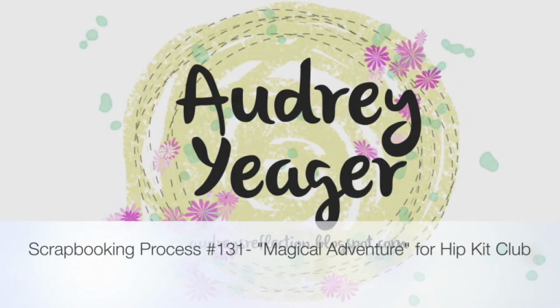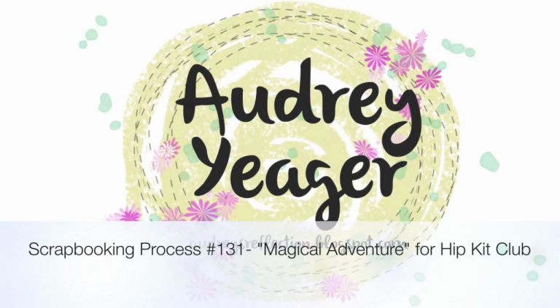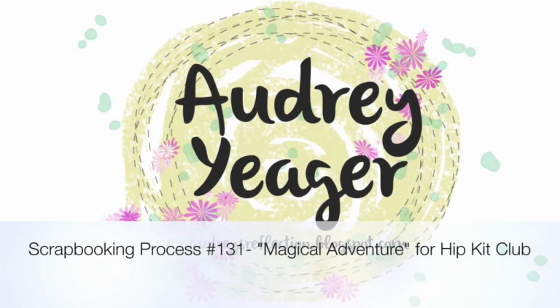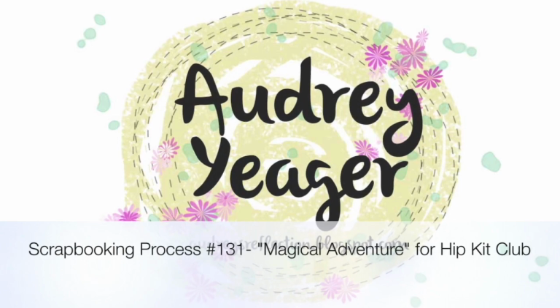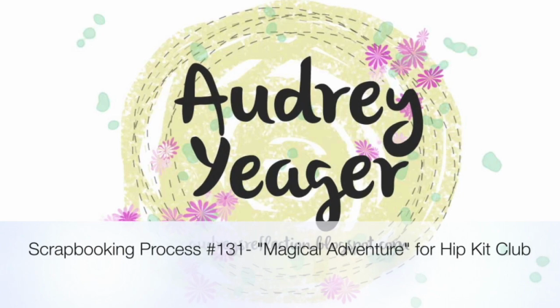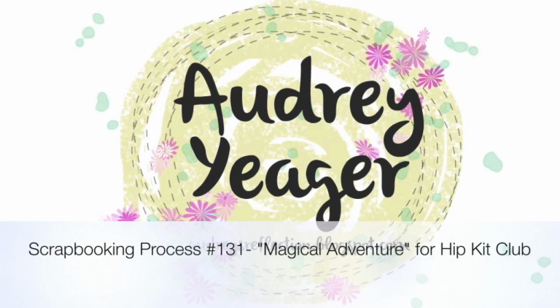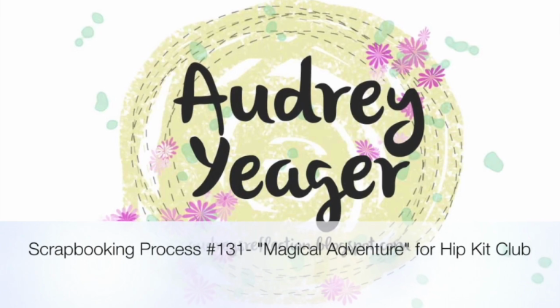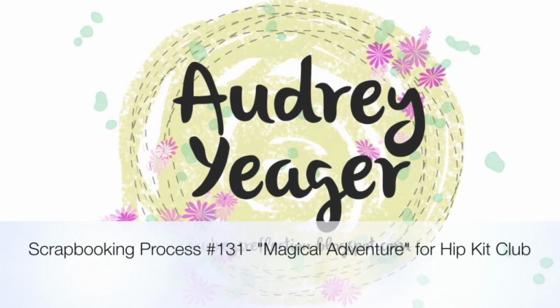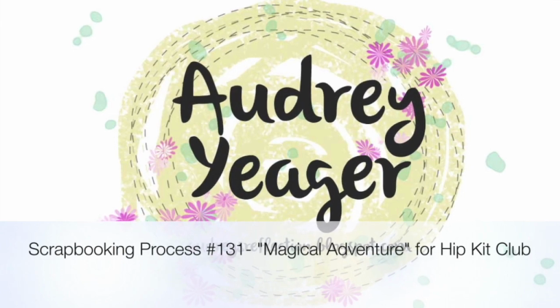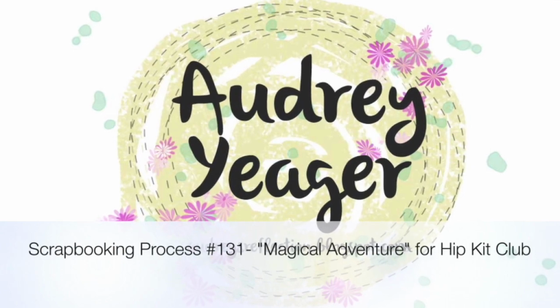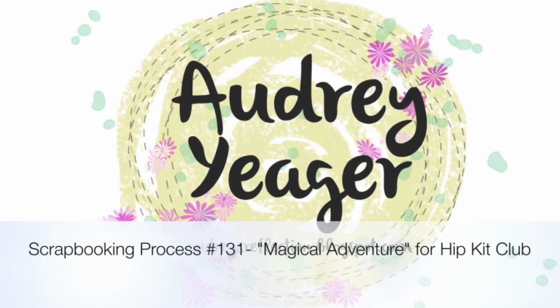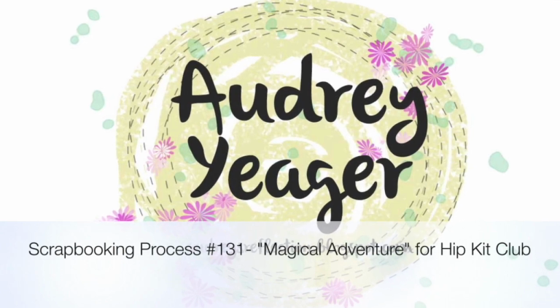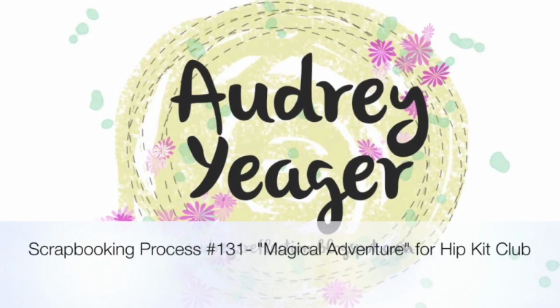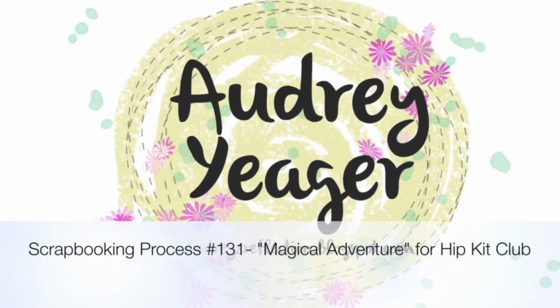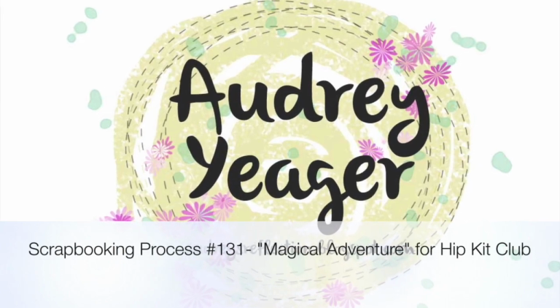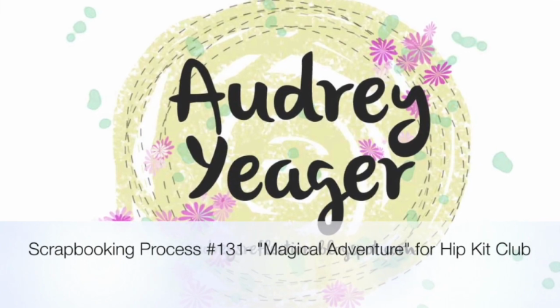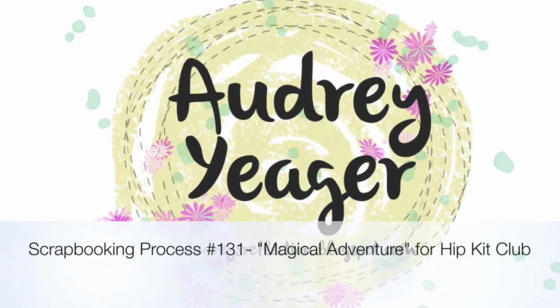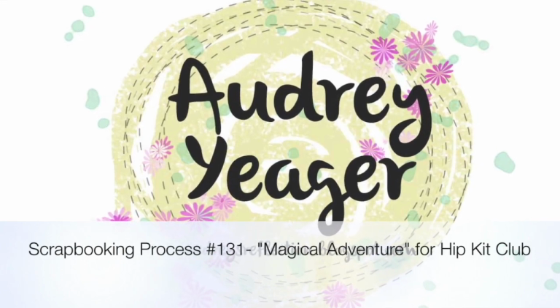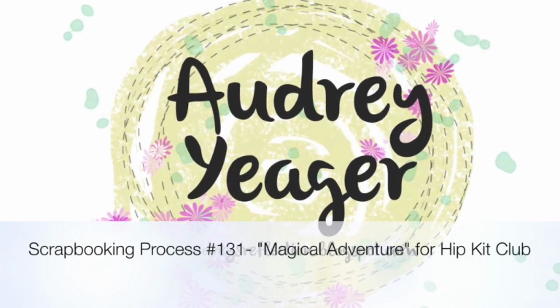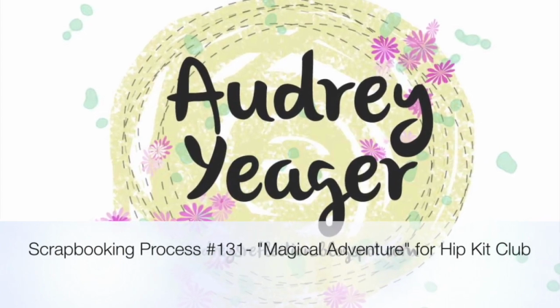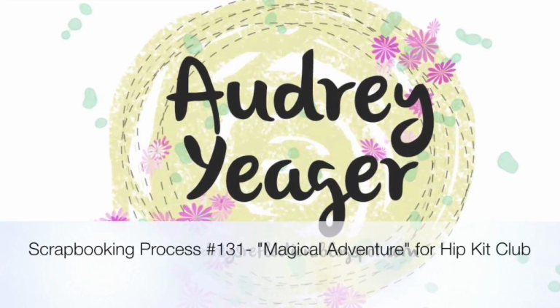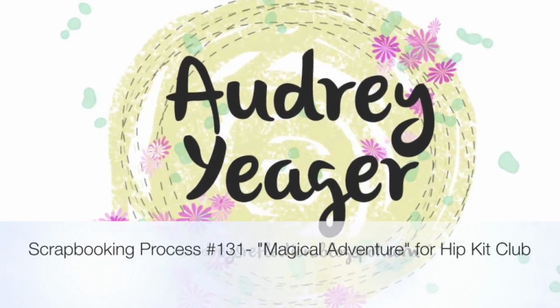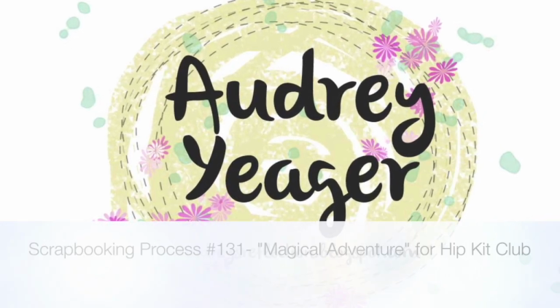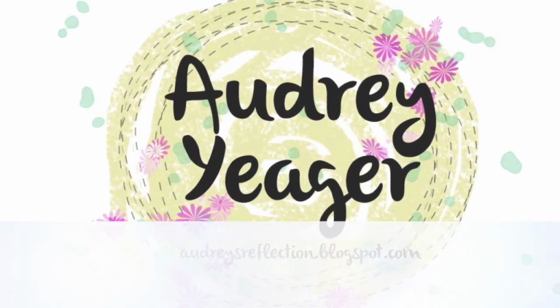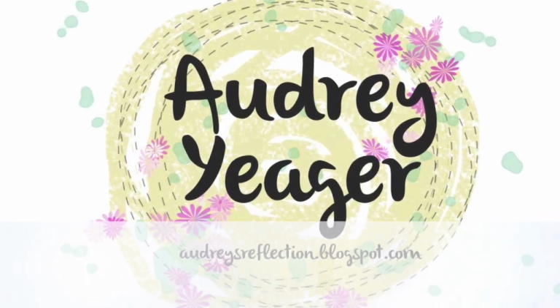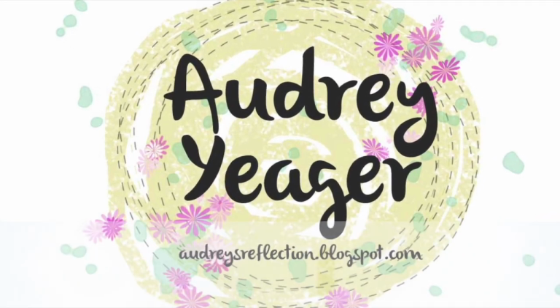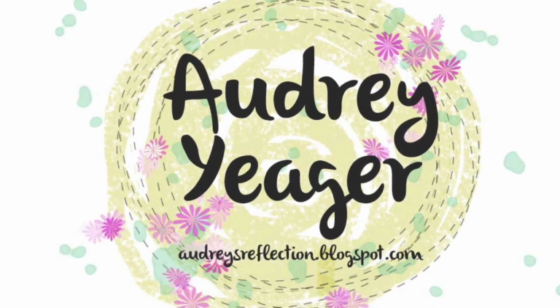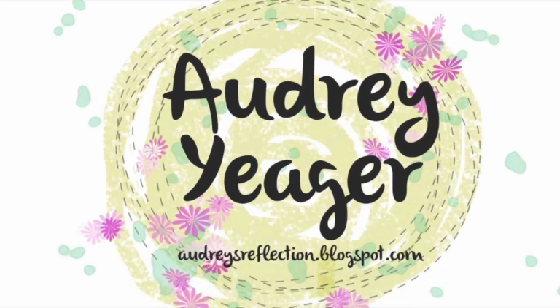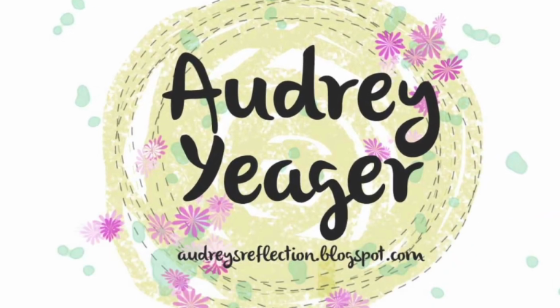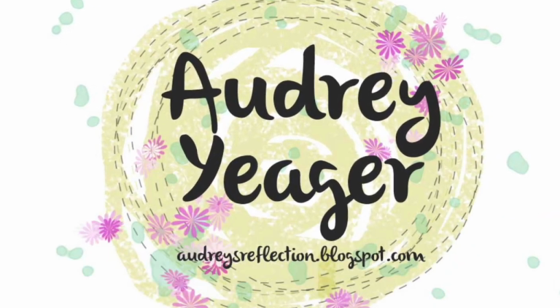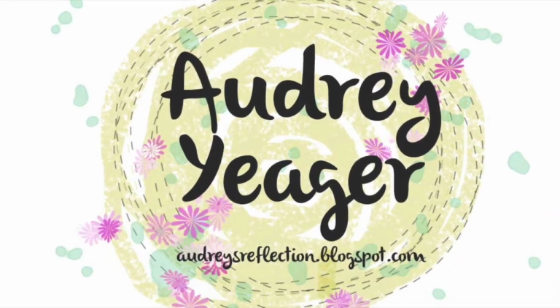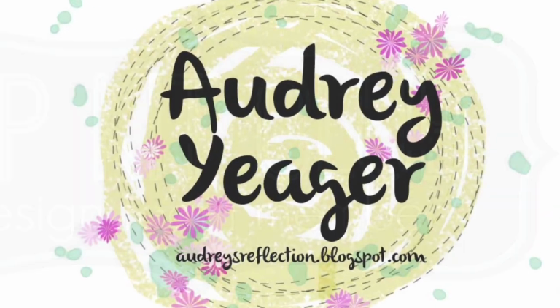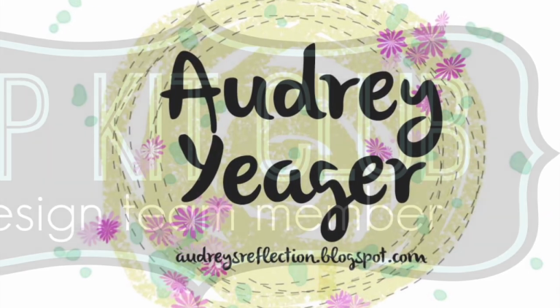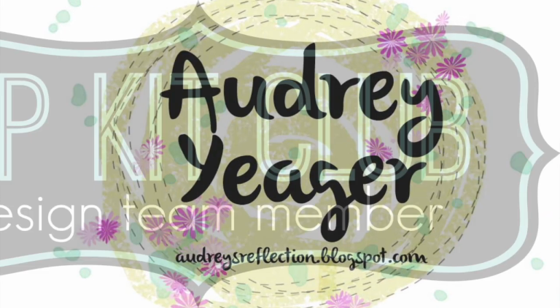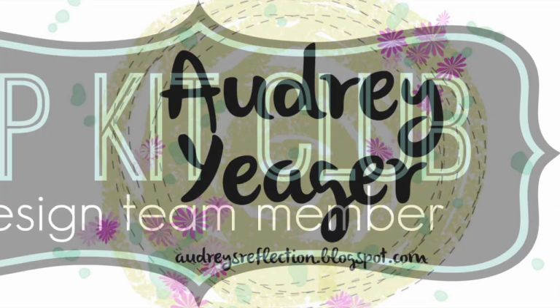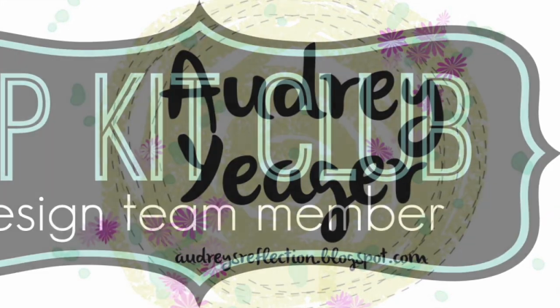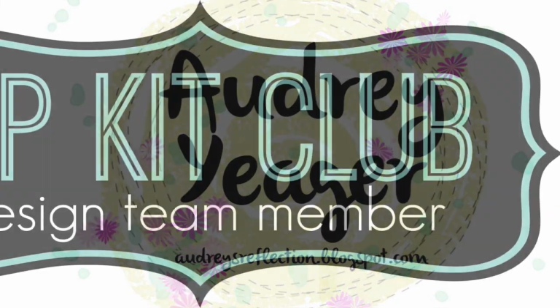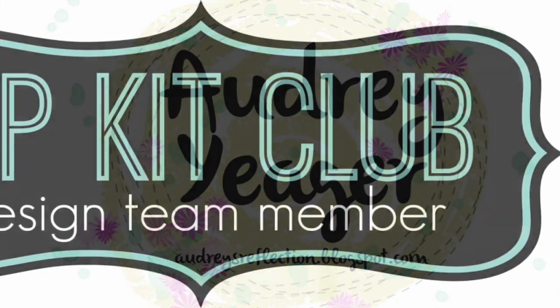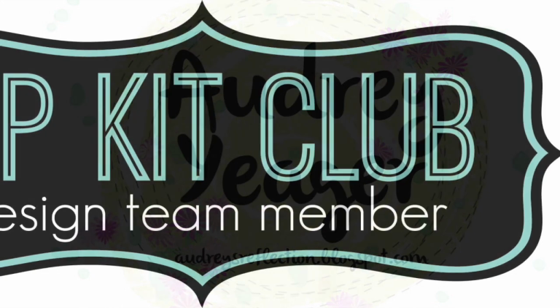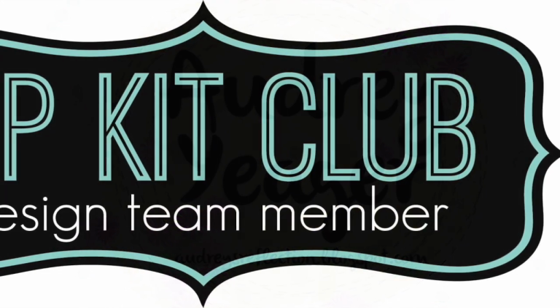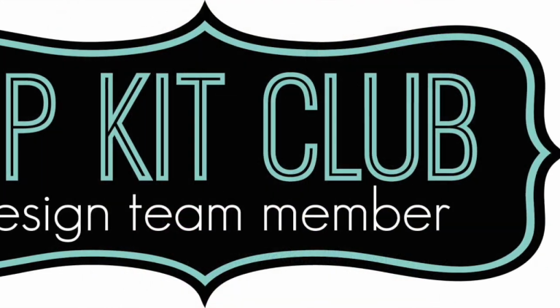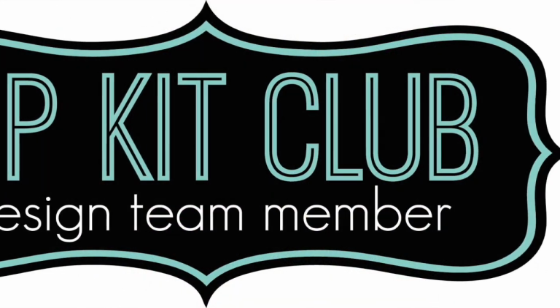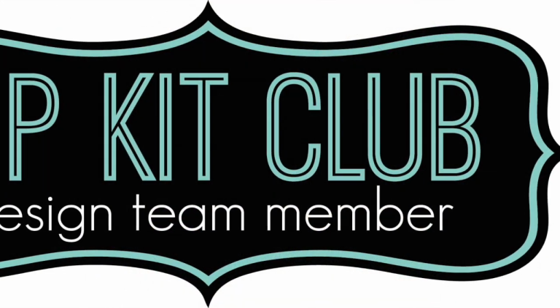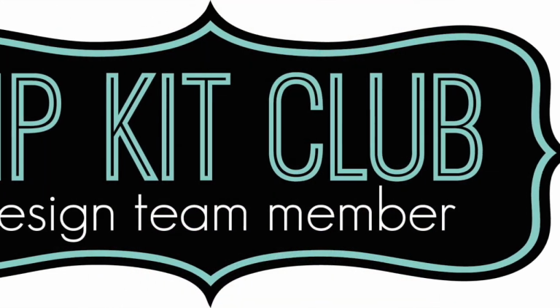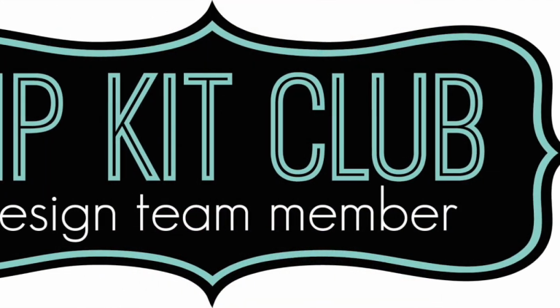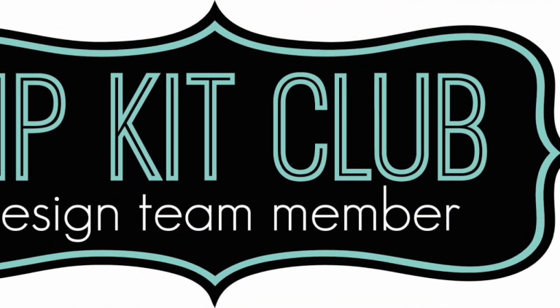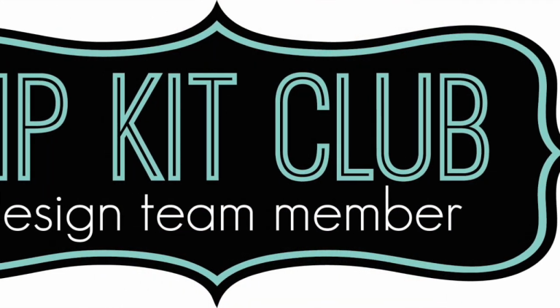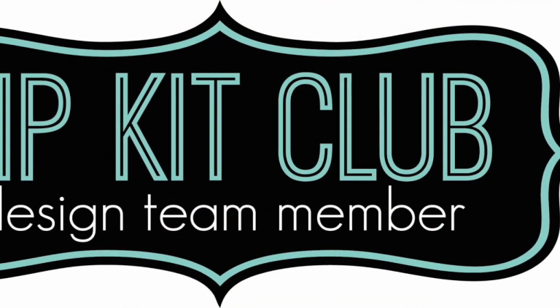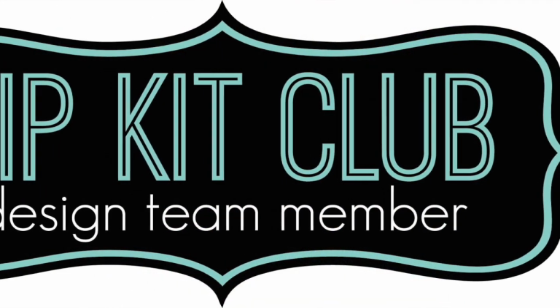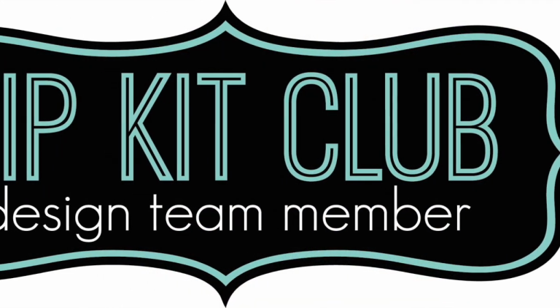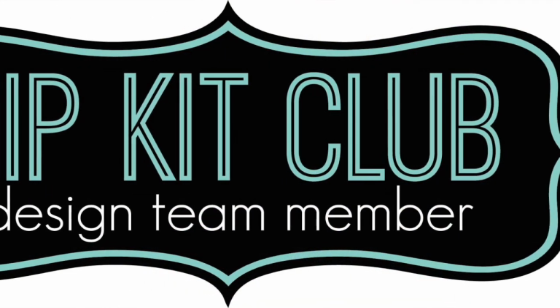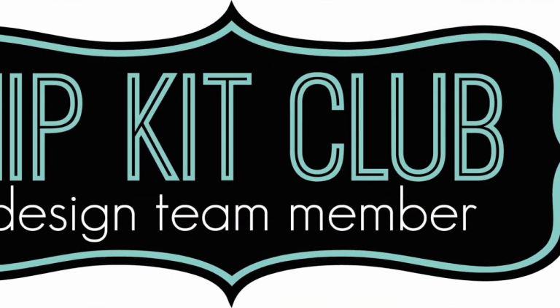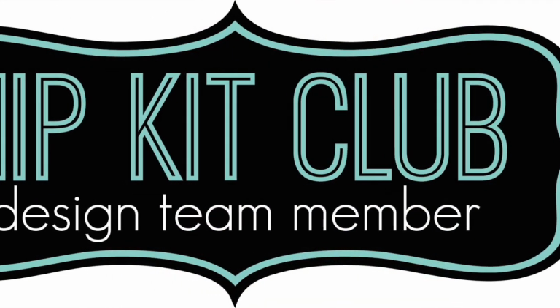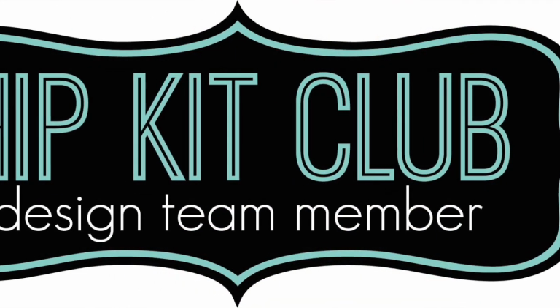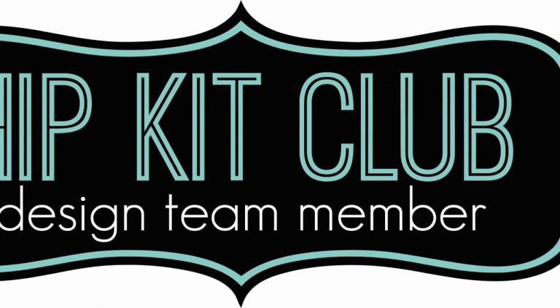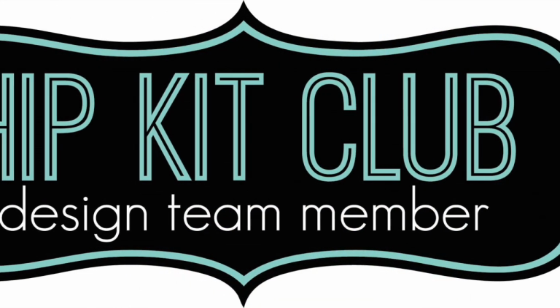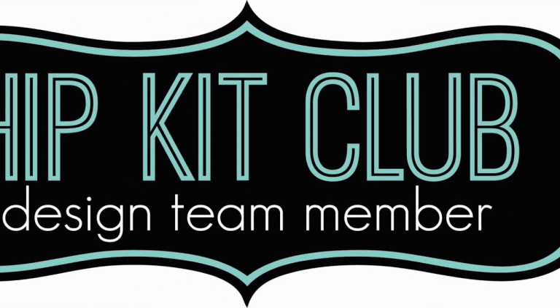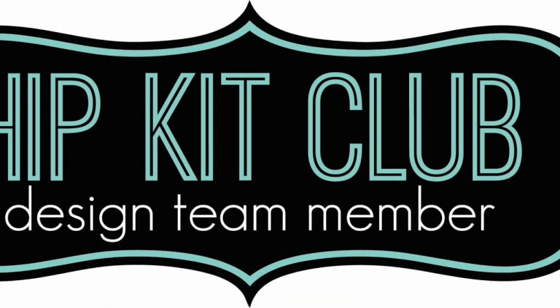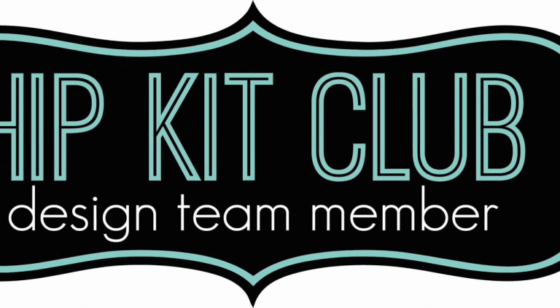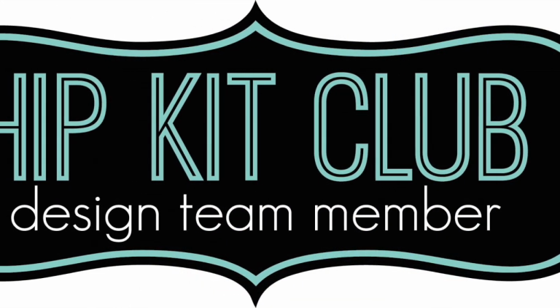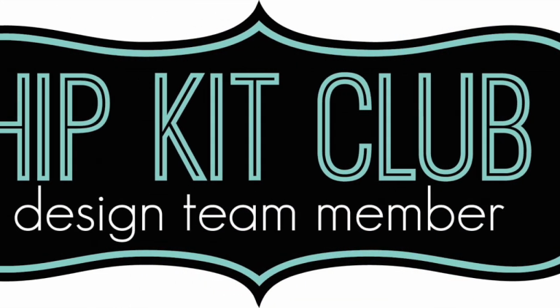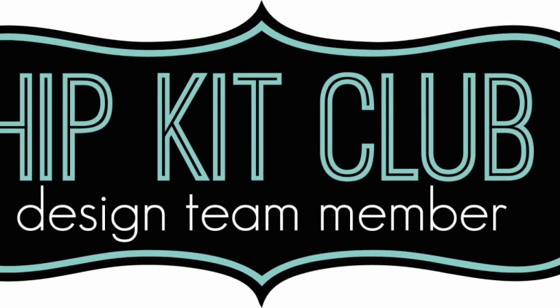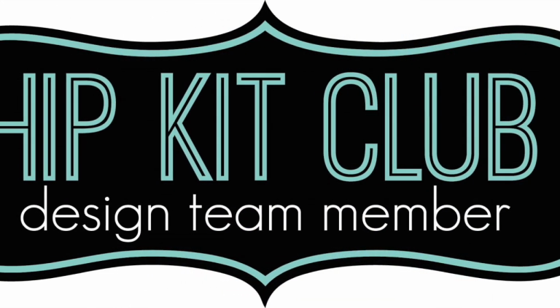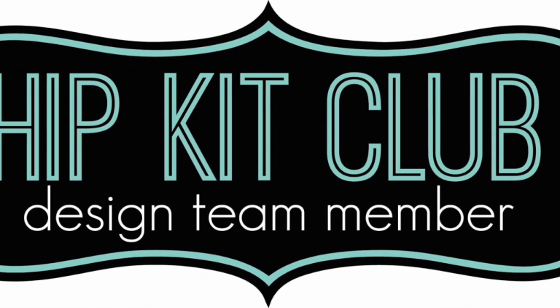Hey everybody, it's Audrey. Welcome back, or if it's your first time joining me, thanks for finding my channel. I hope you enjoy today.